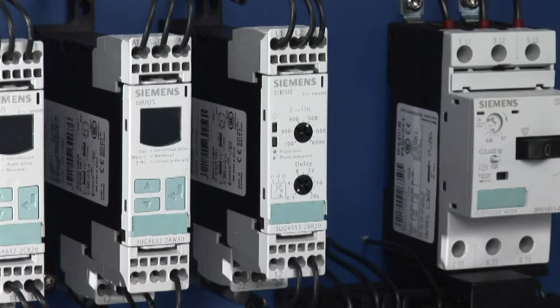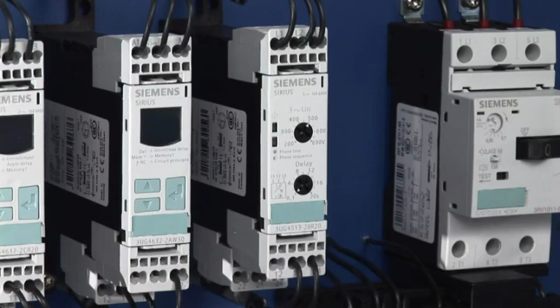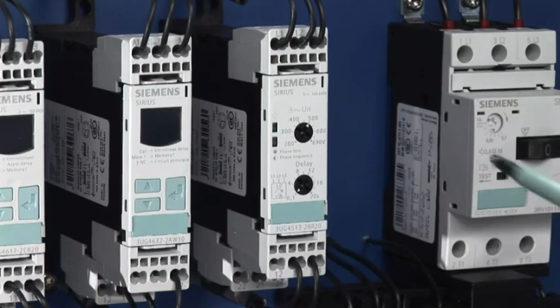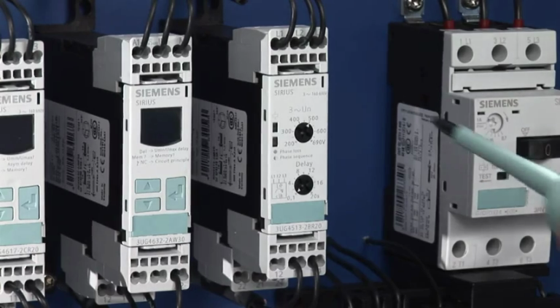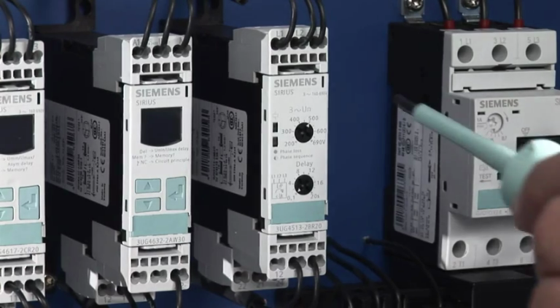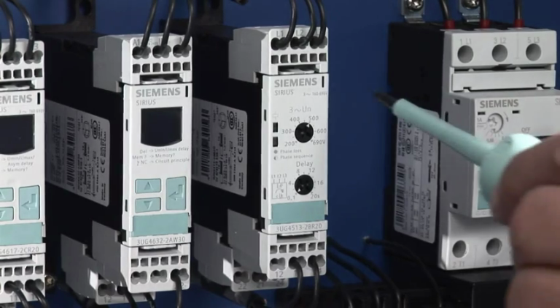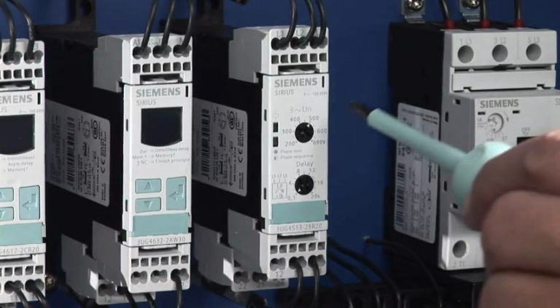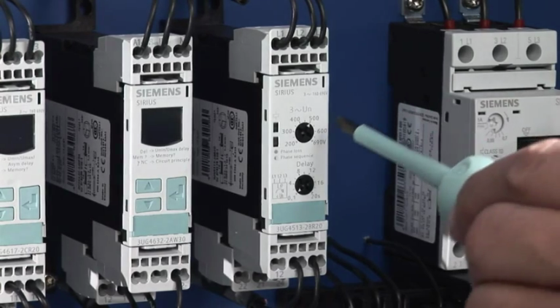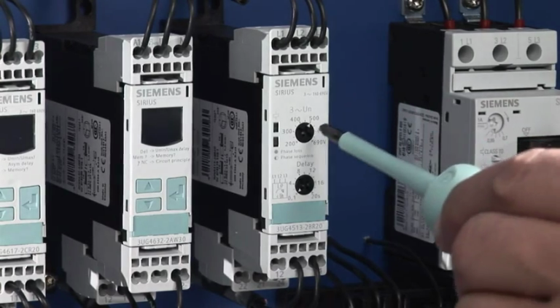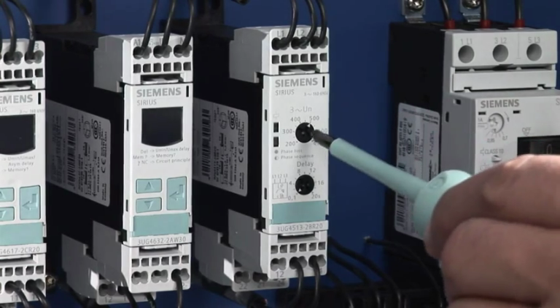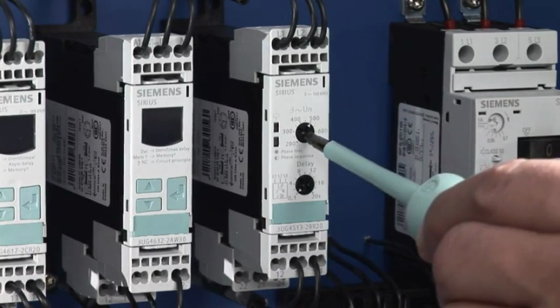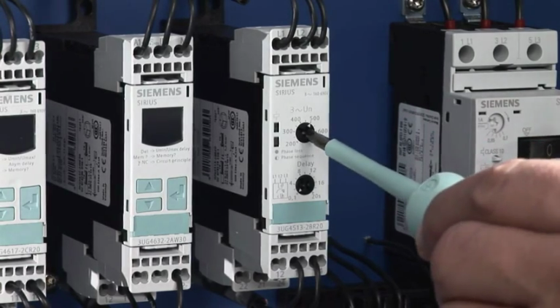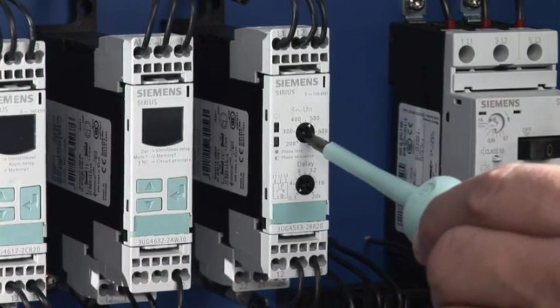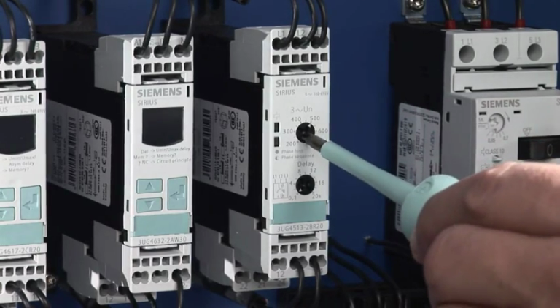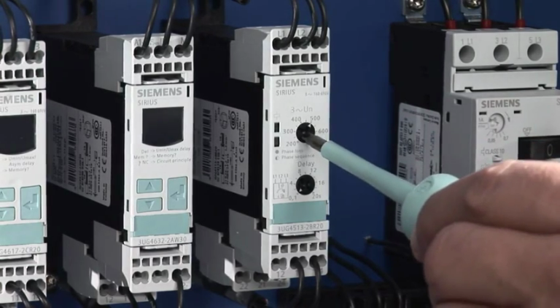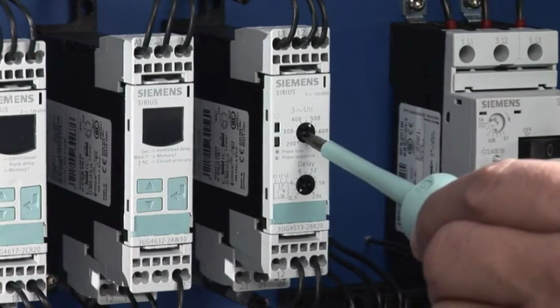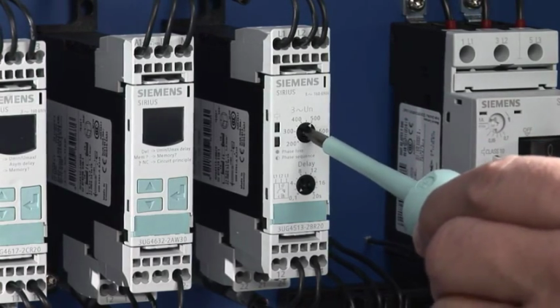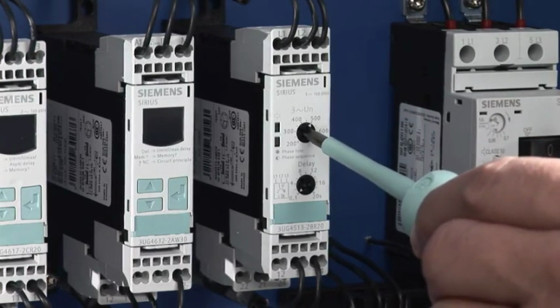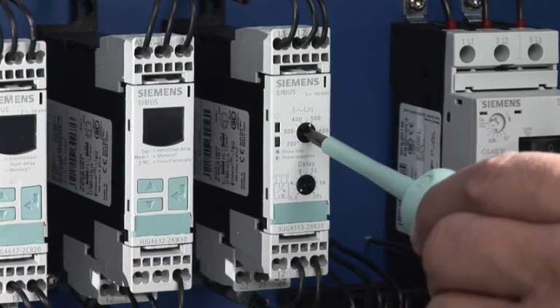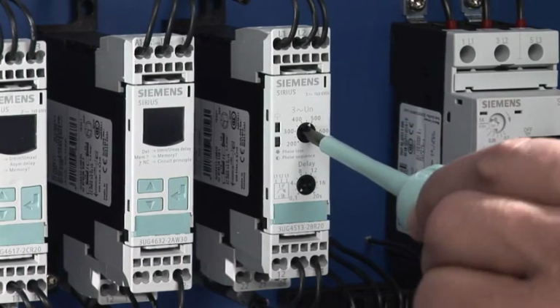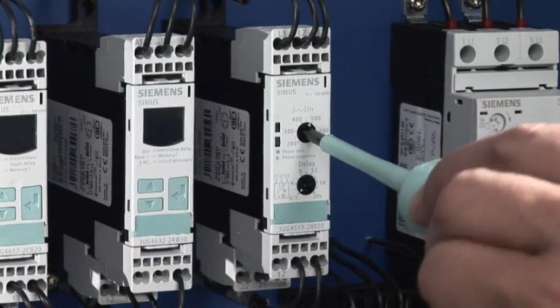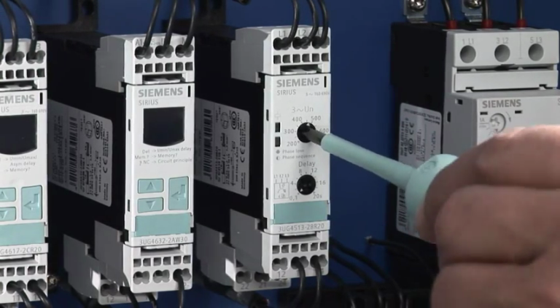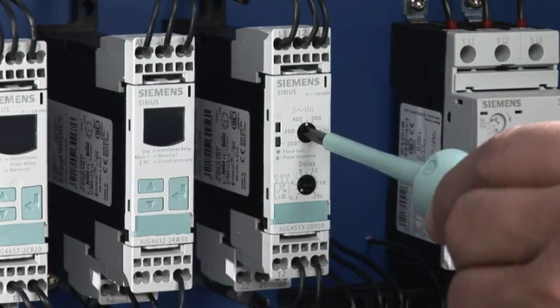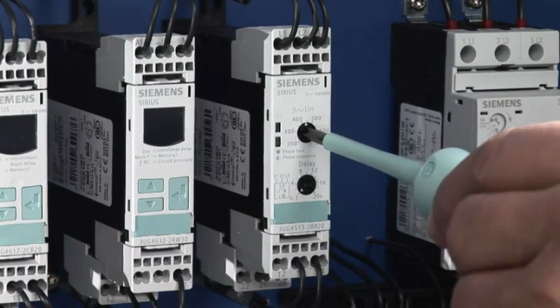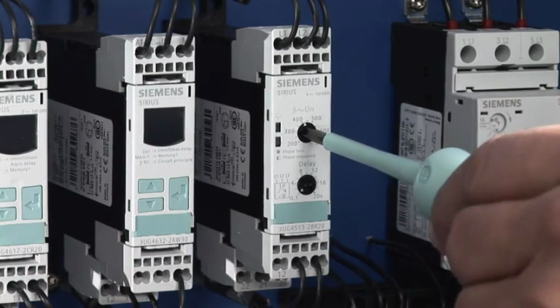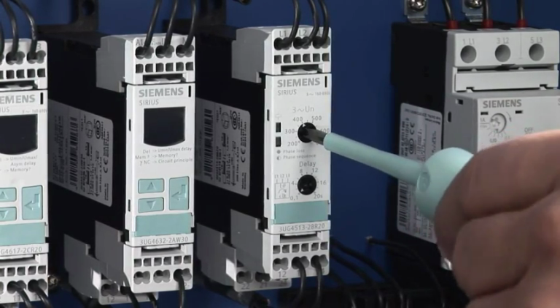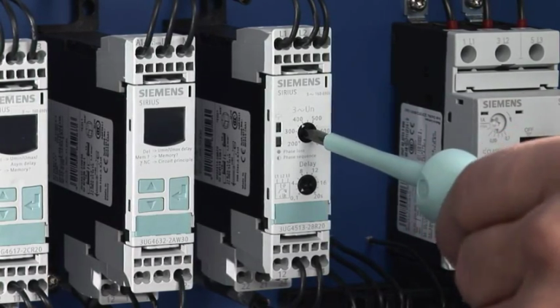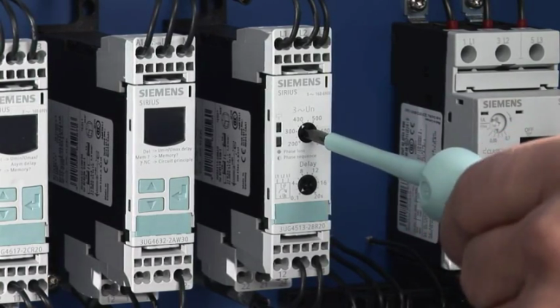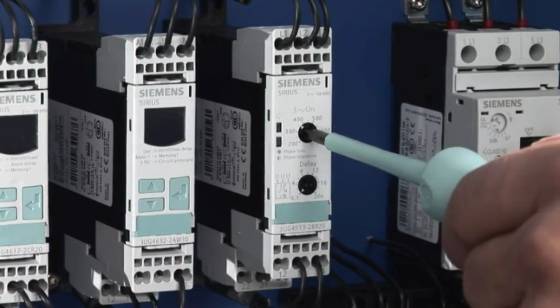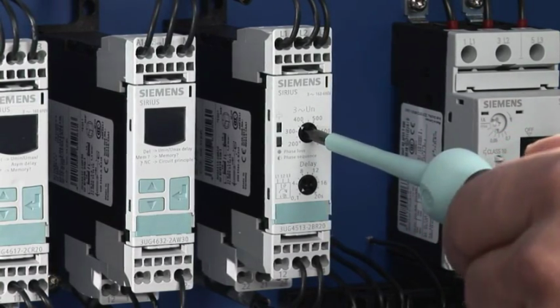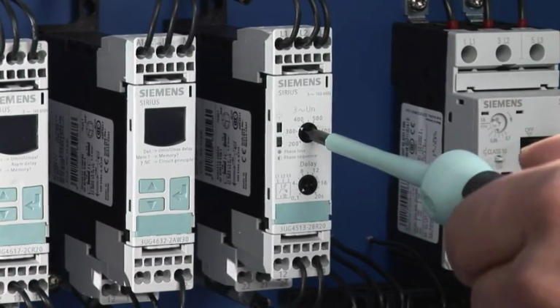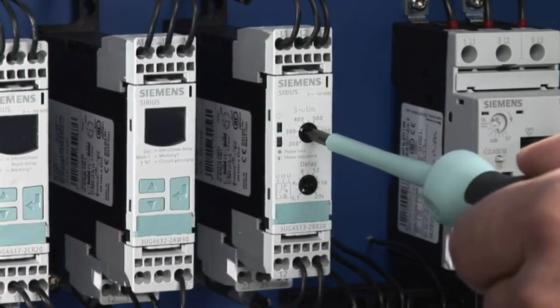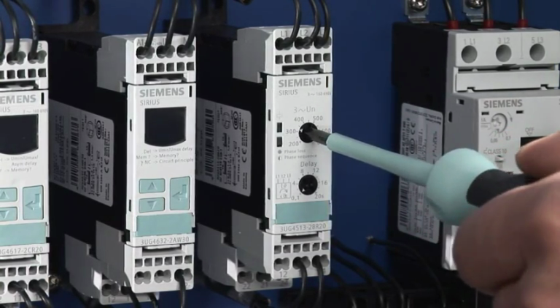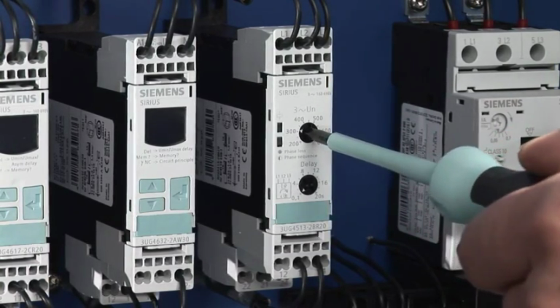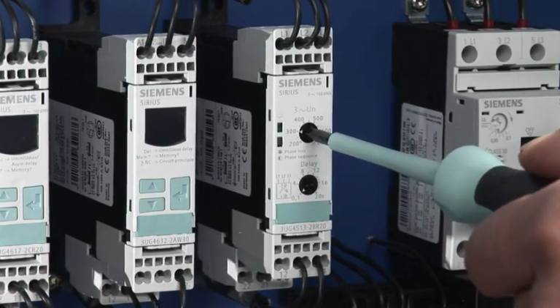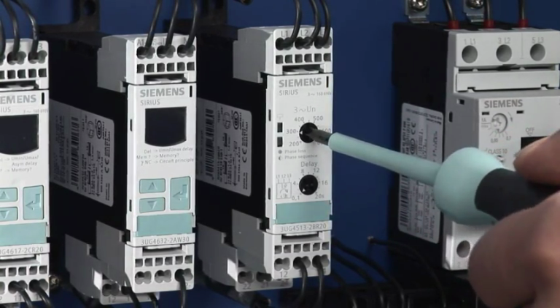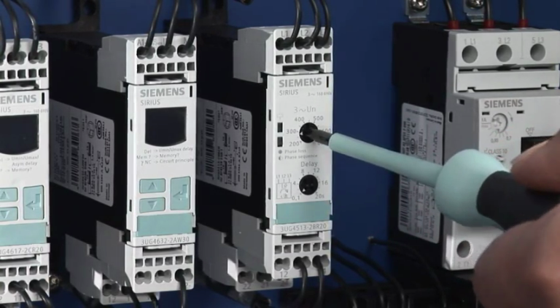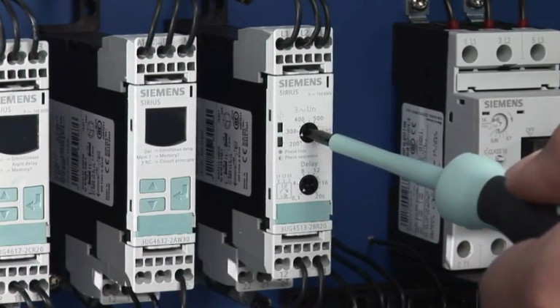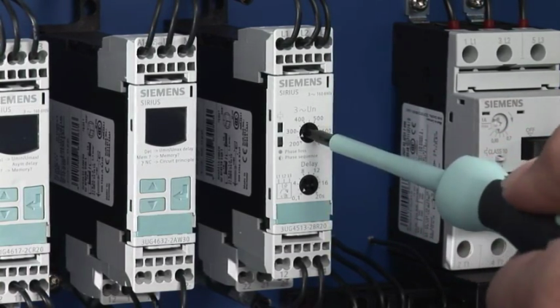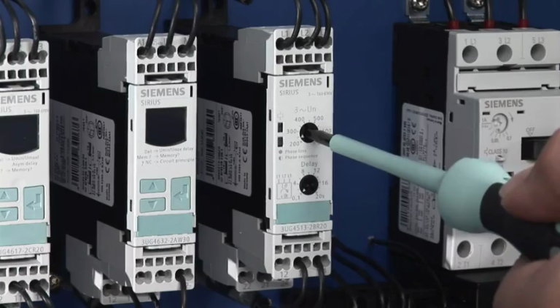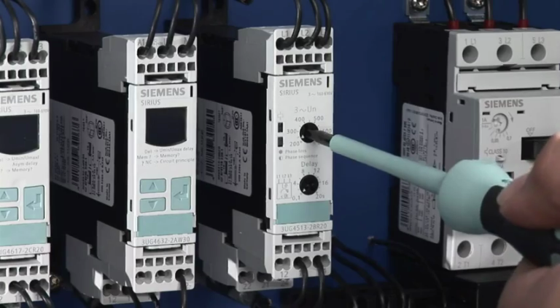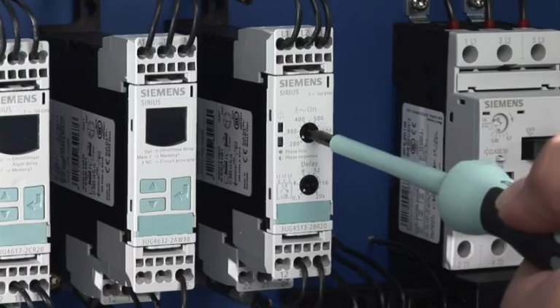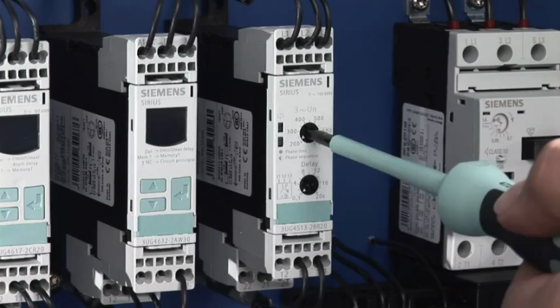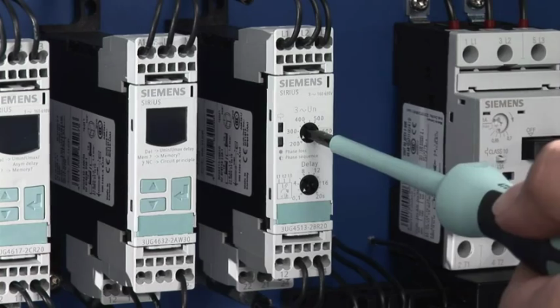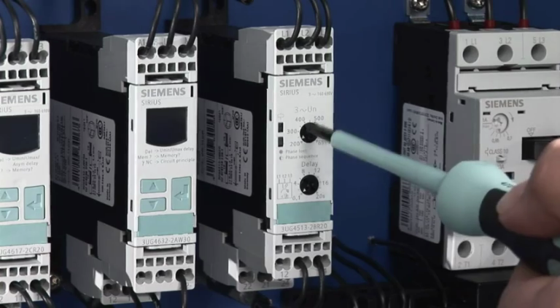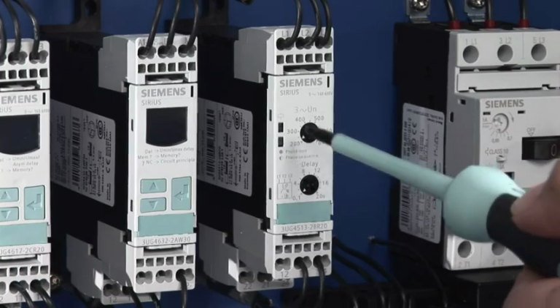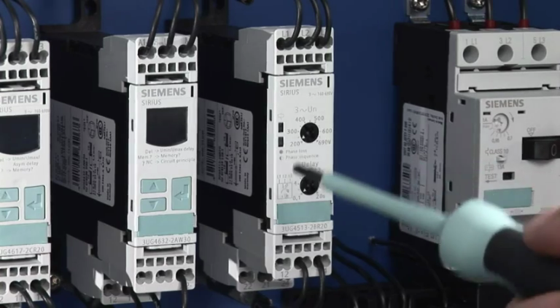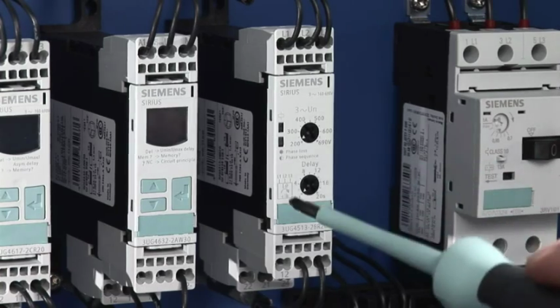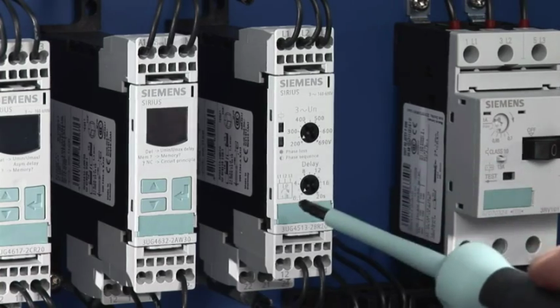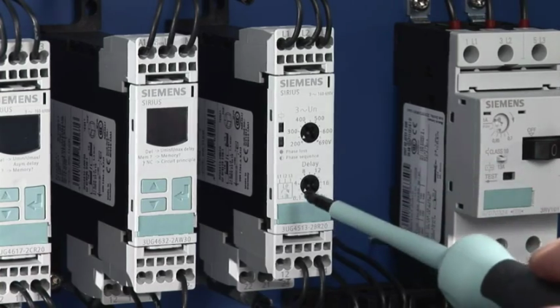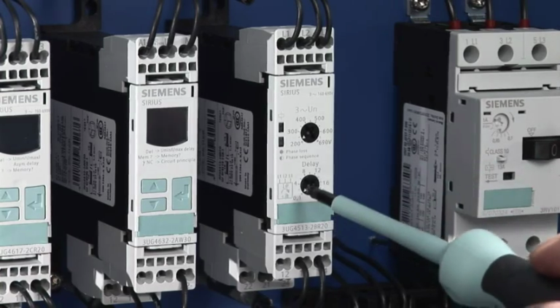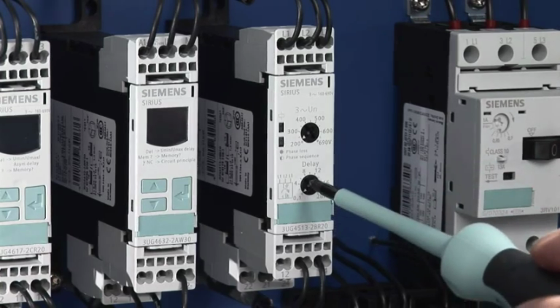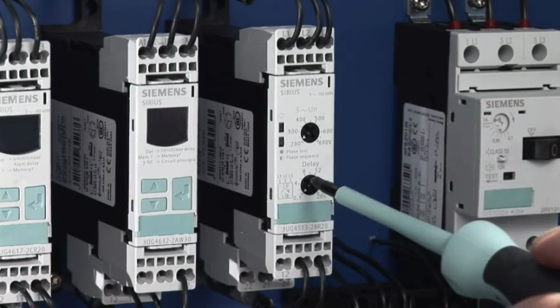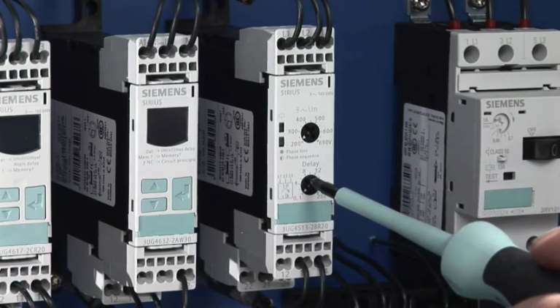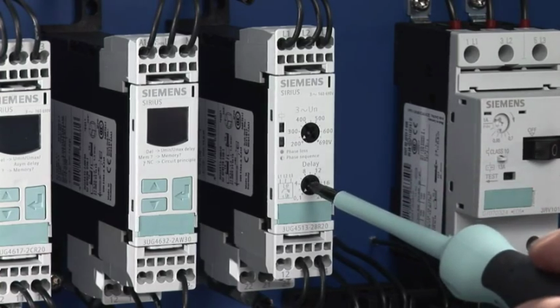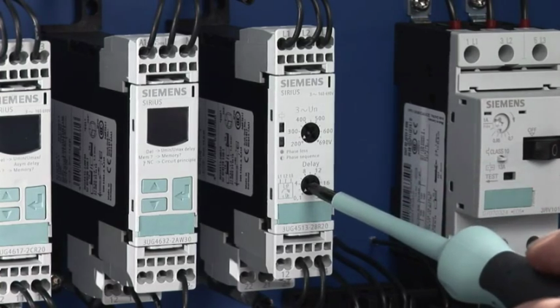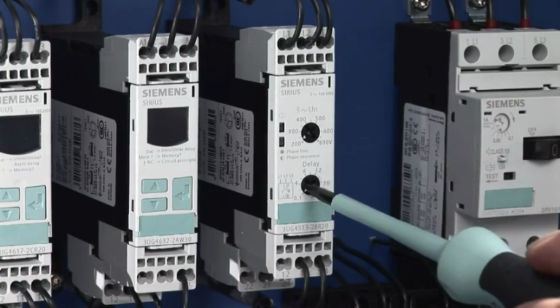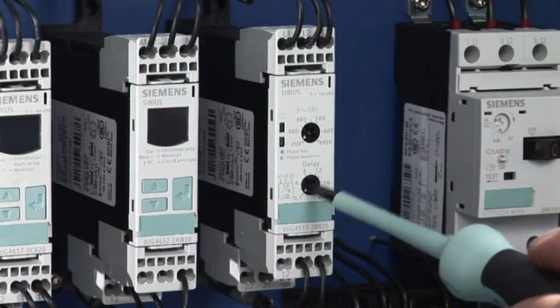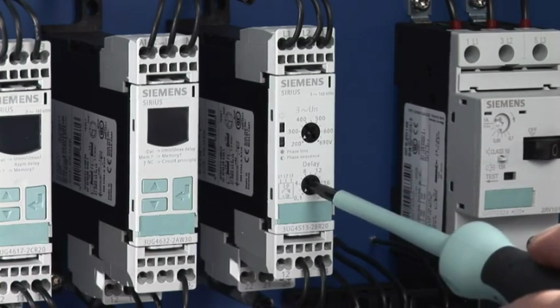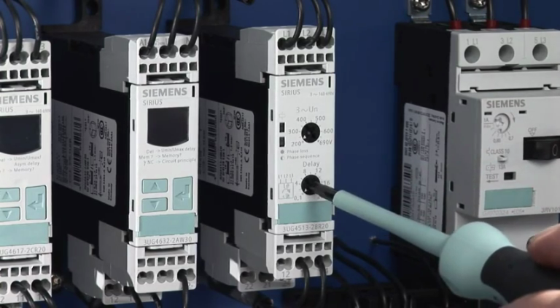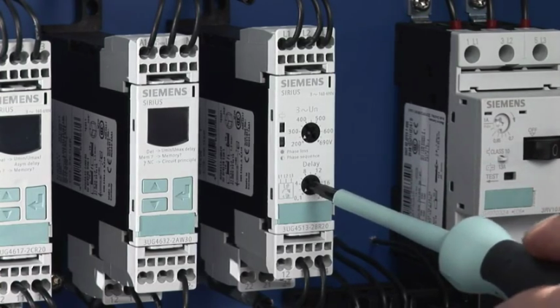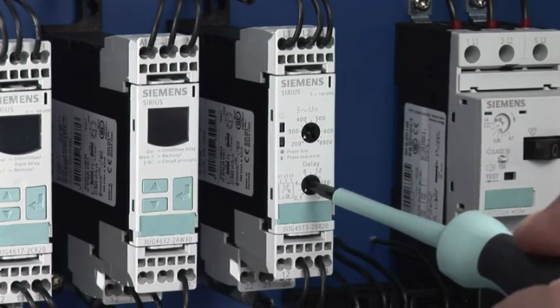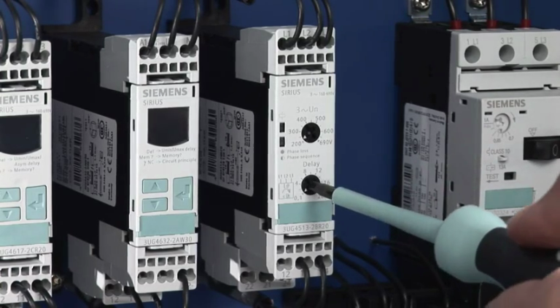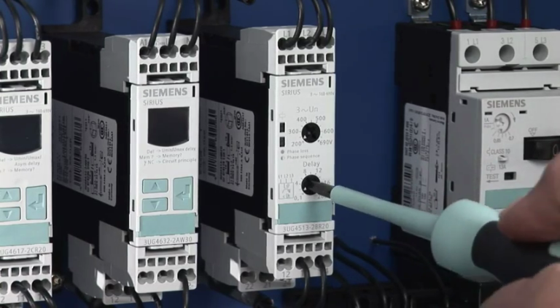Via the two setting controllers at the device front, the line voltage and desired release delay time can be adjusted.